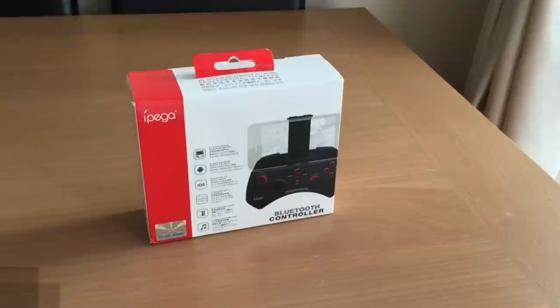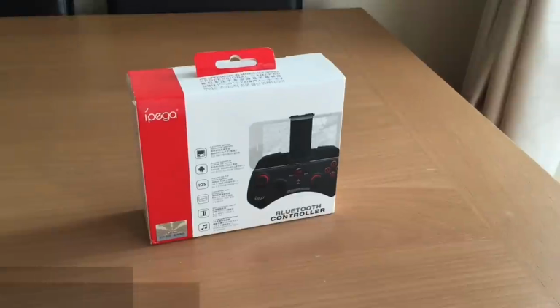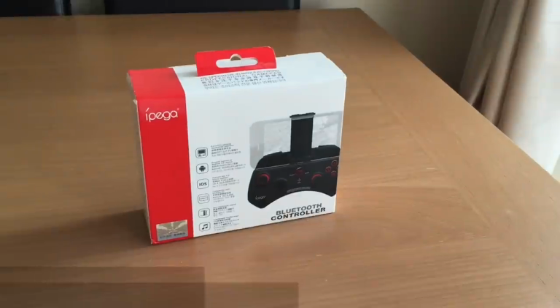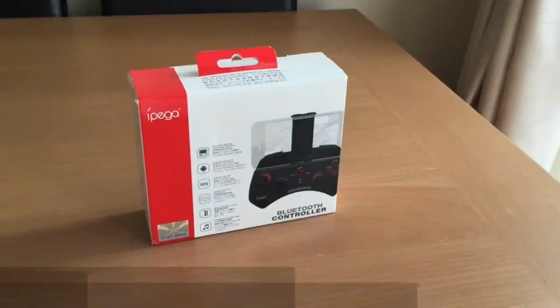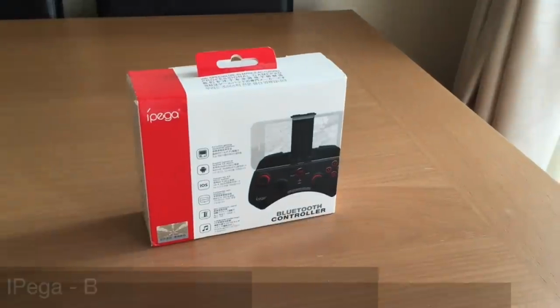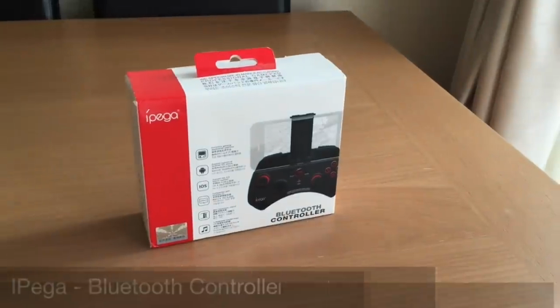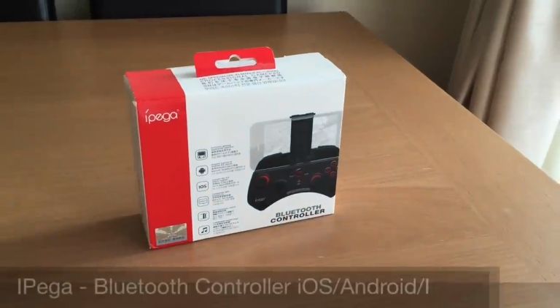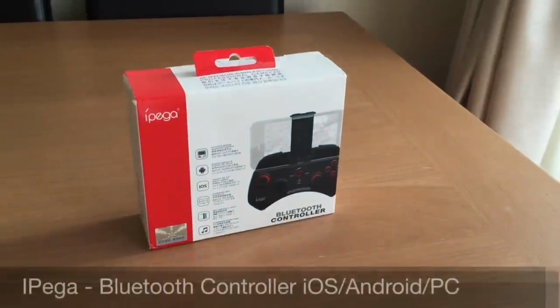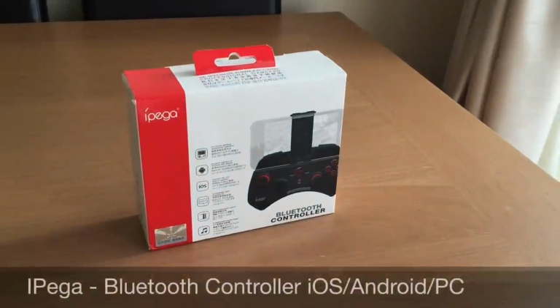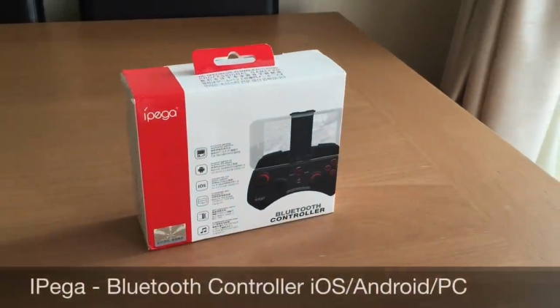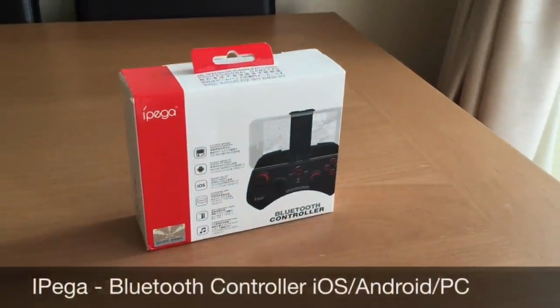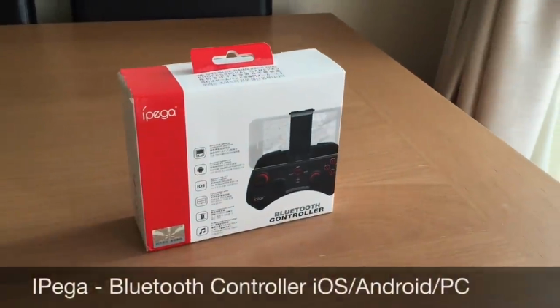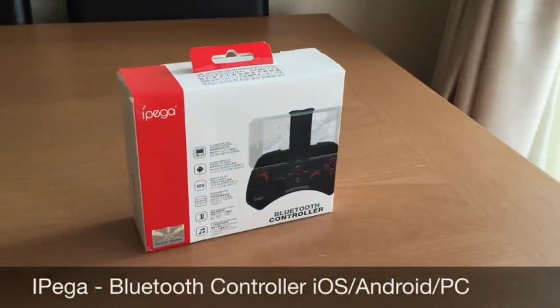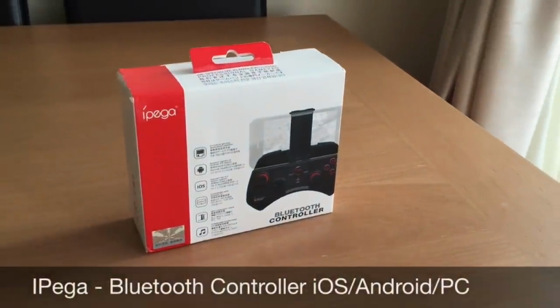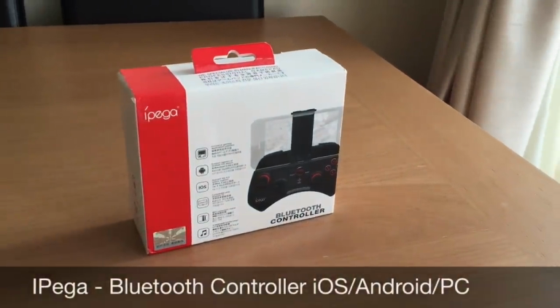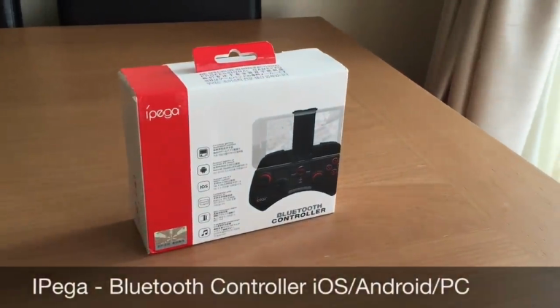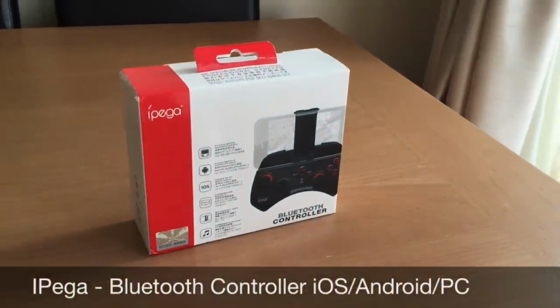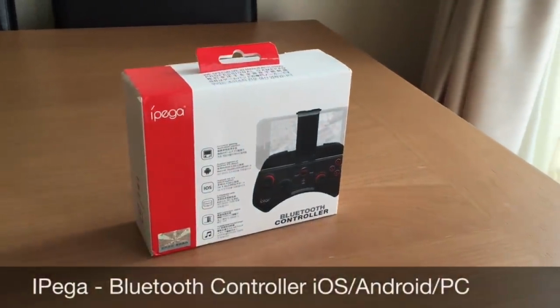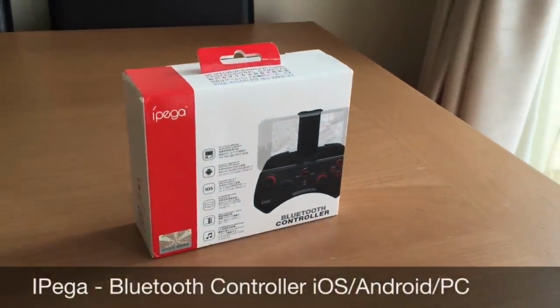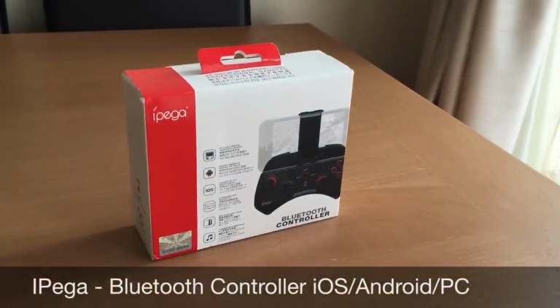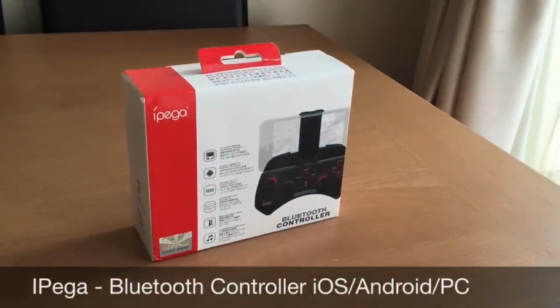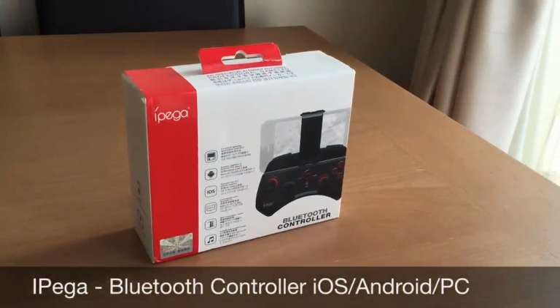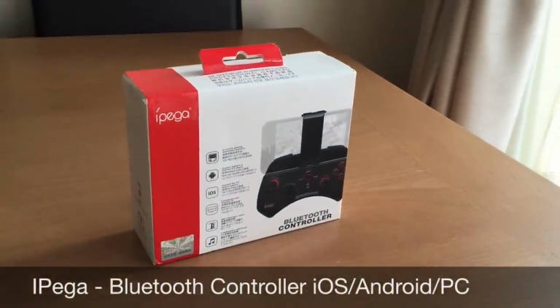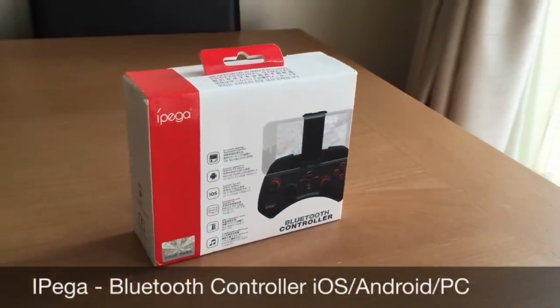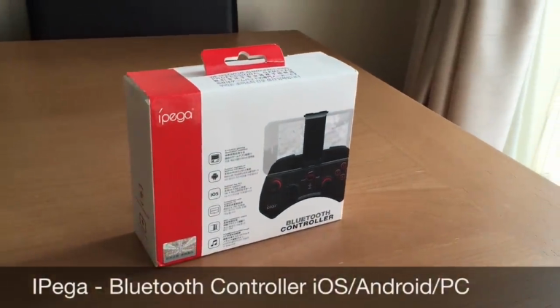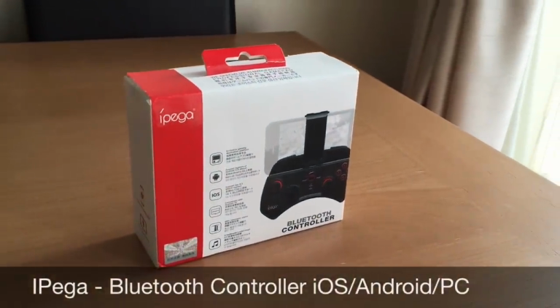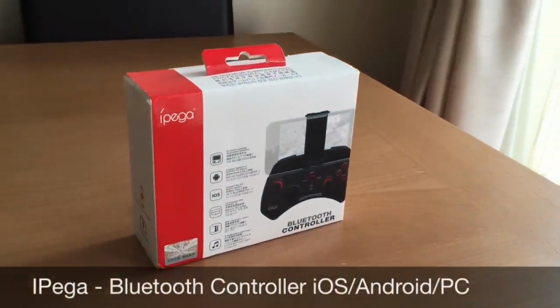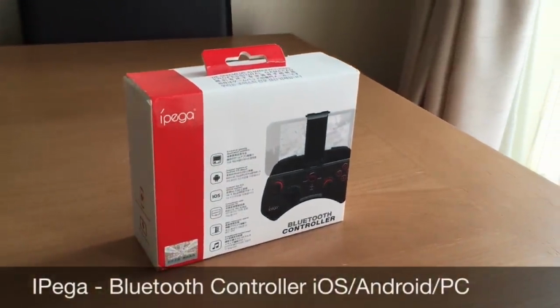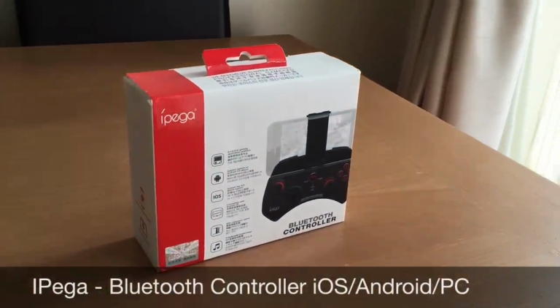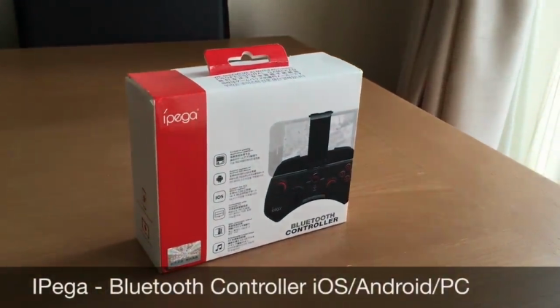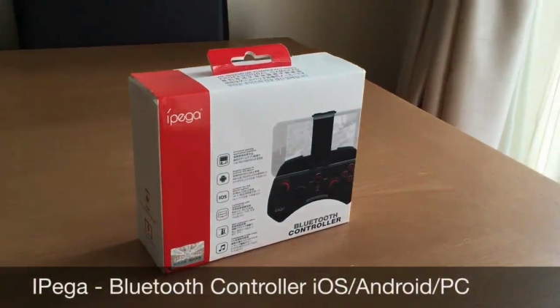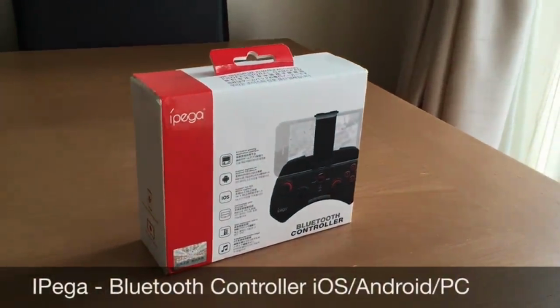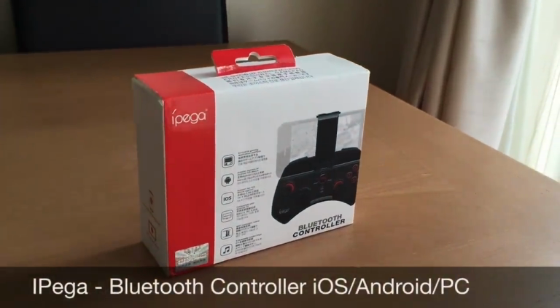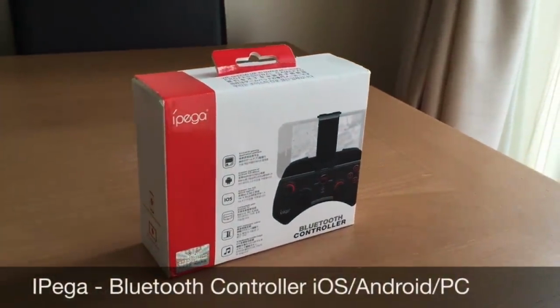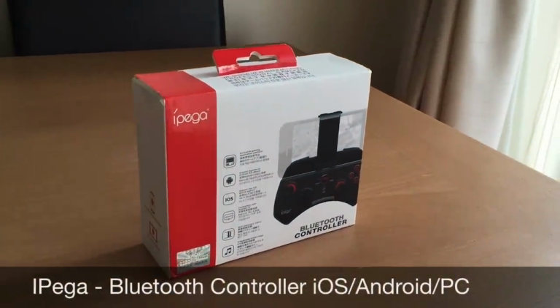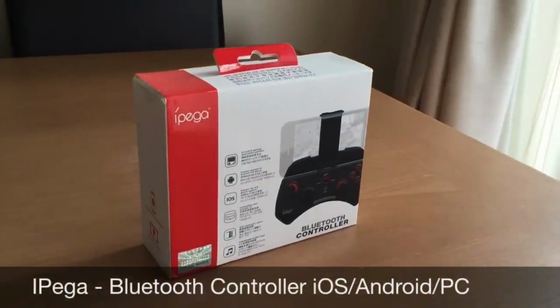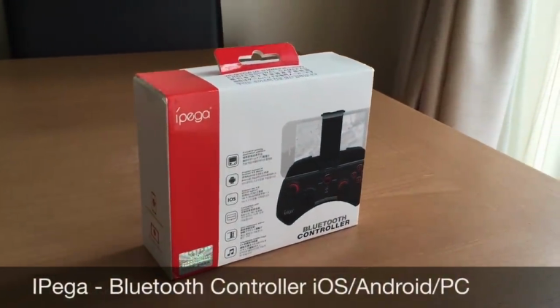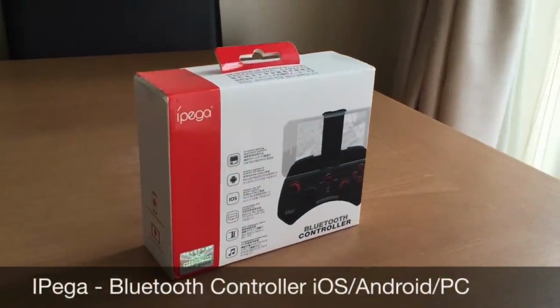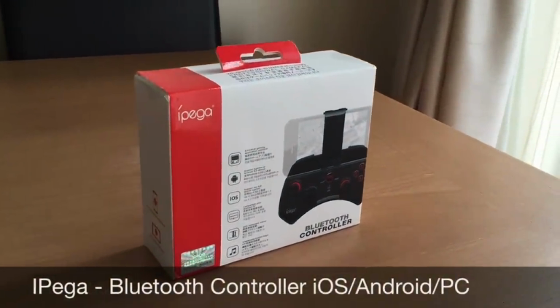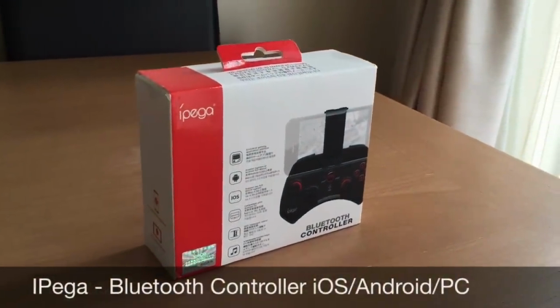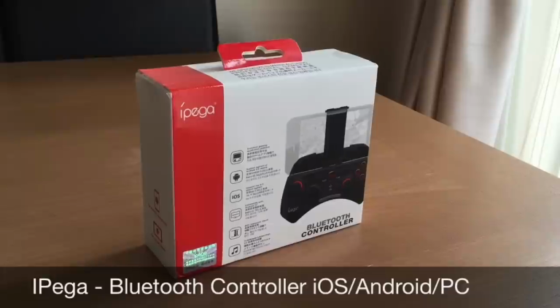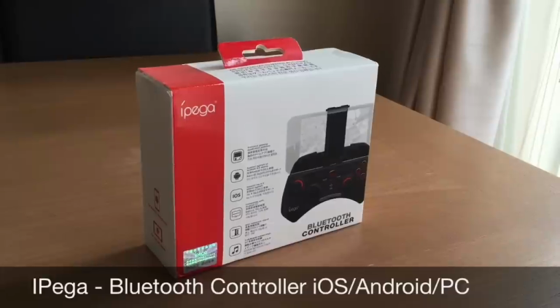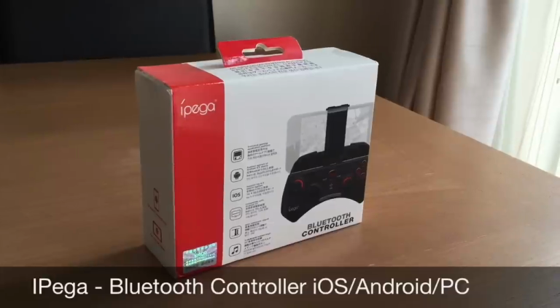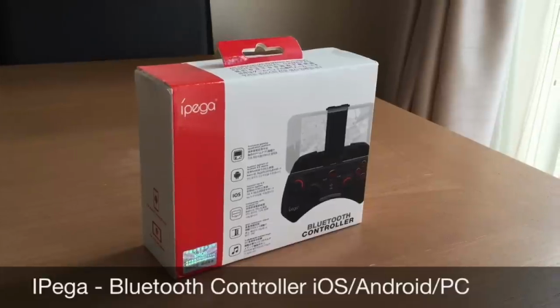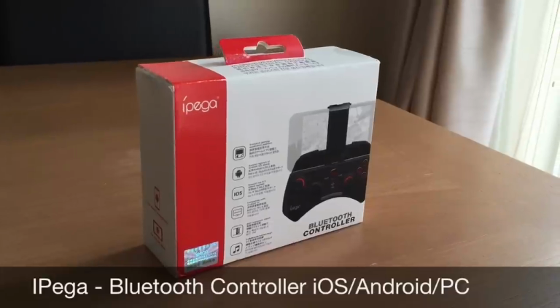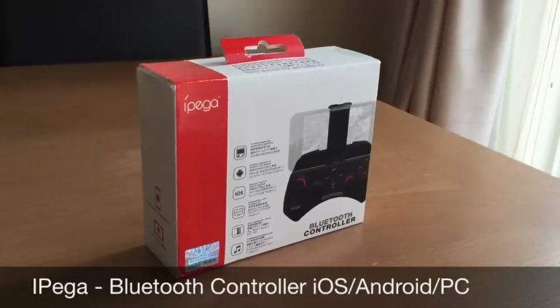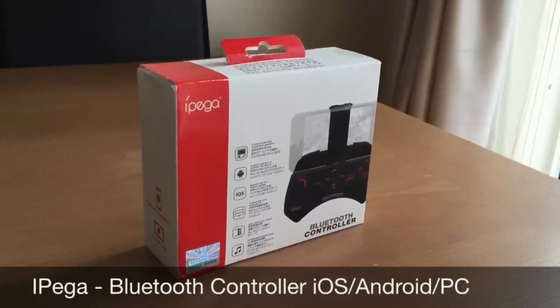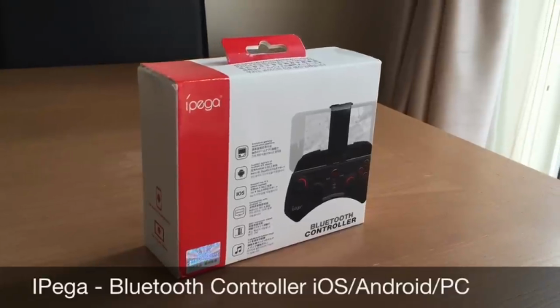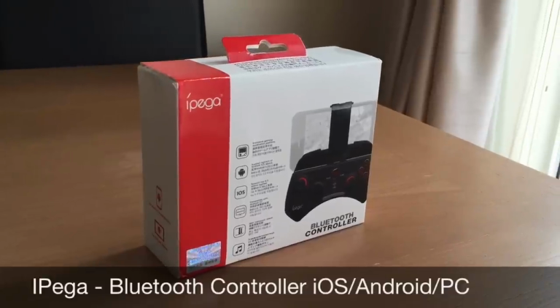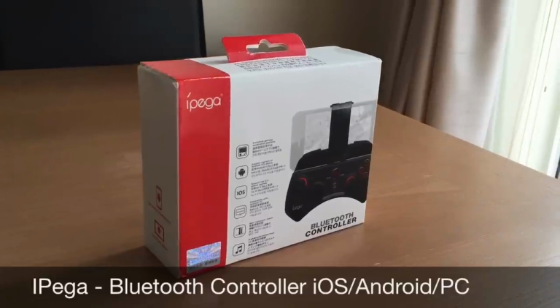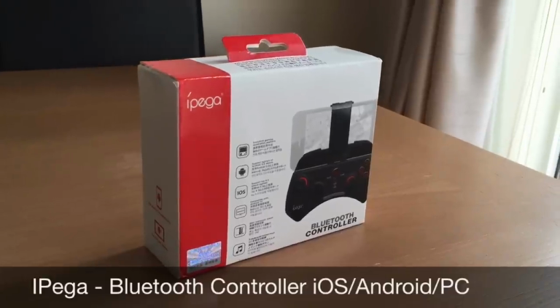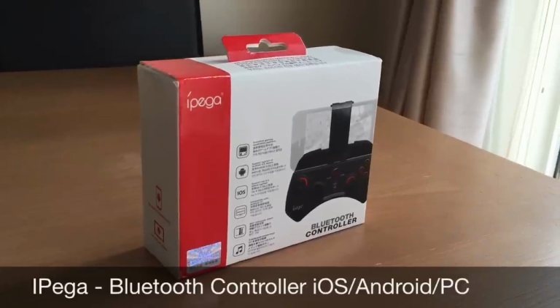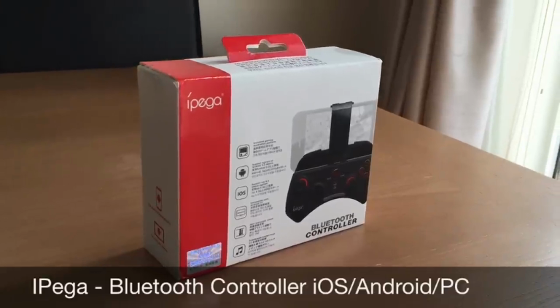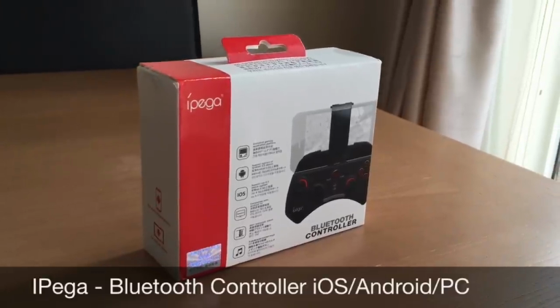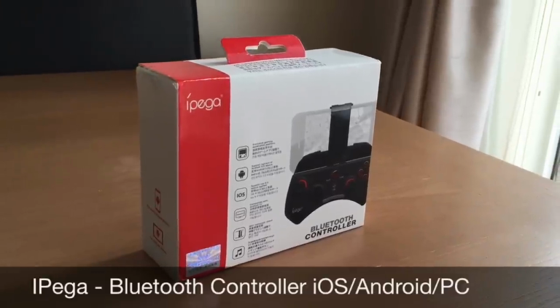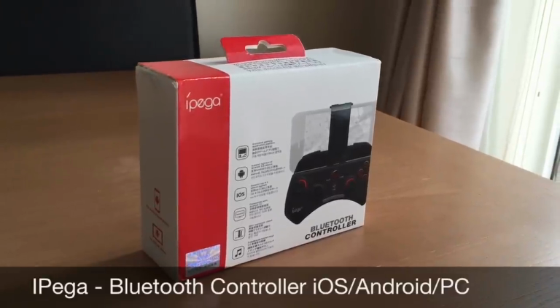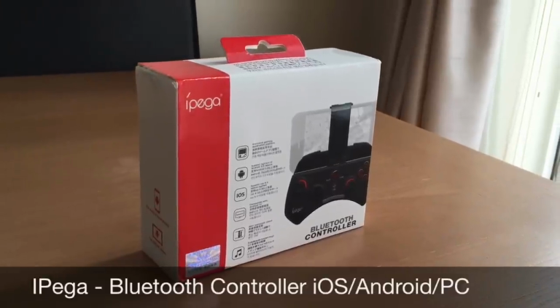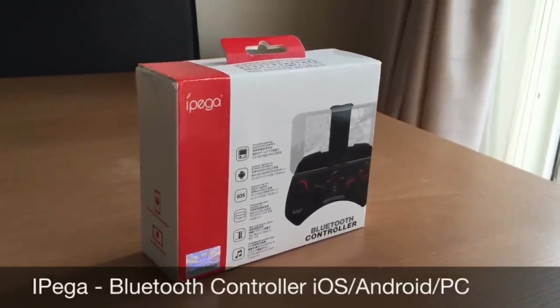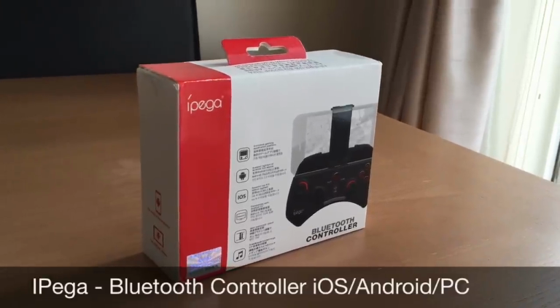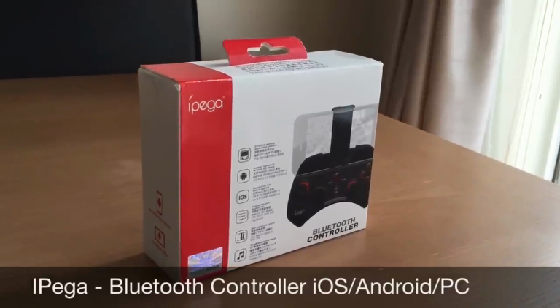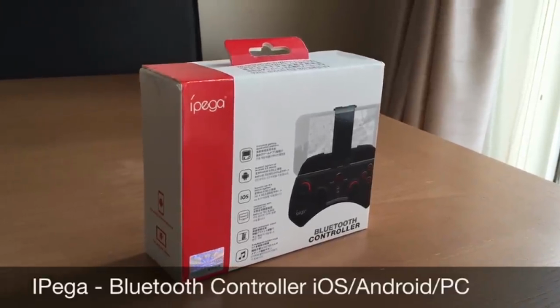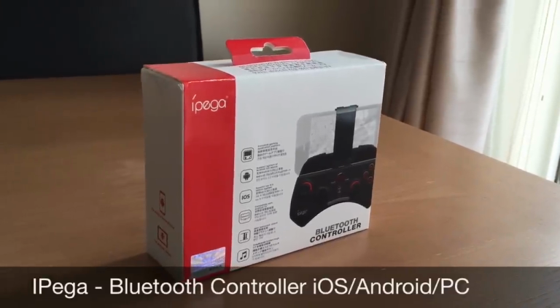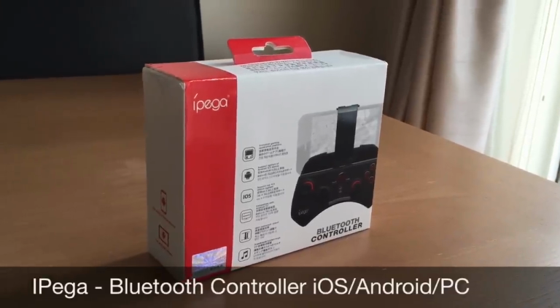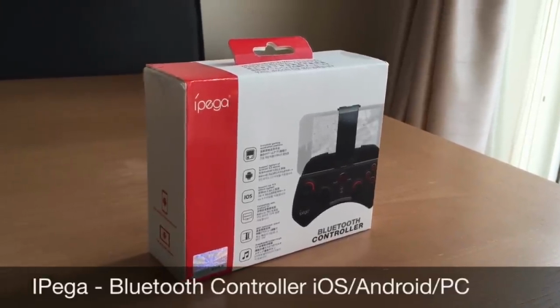This is the IPEGA Bluetooth controller for iOS, Android, as well as PC. It is the 9025 in its series.